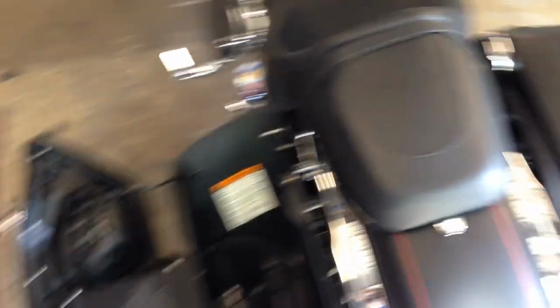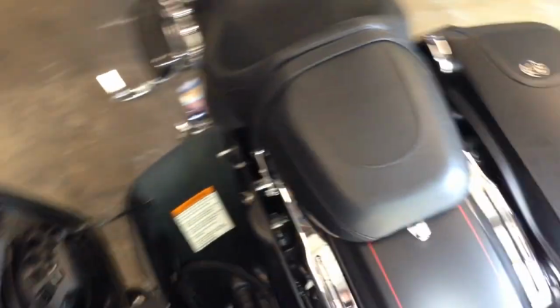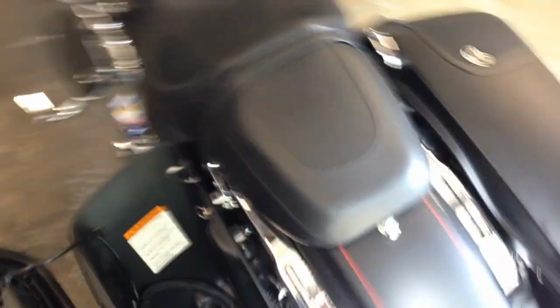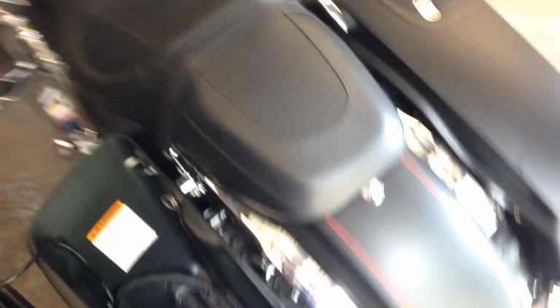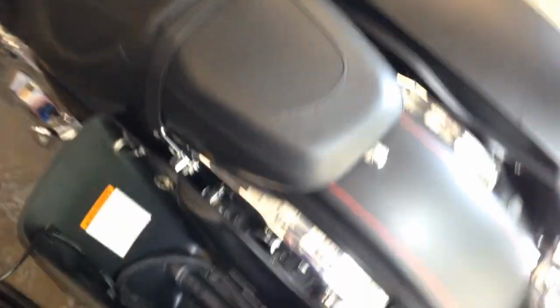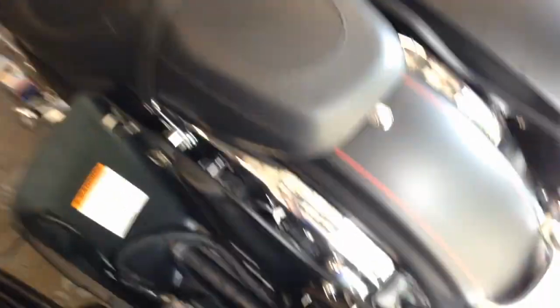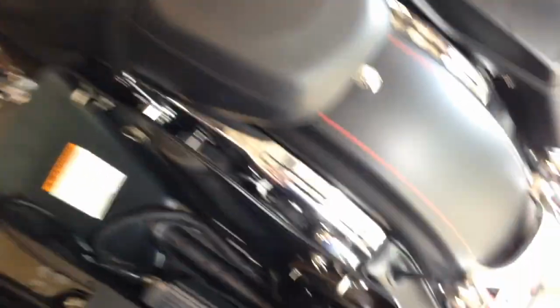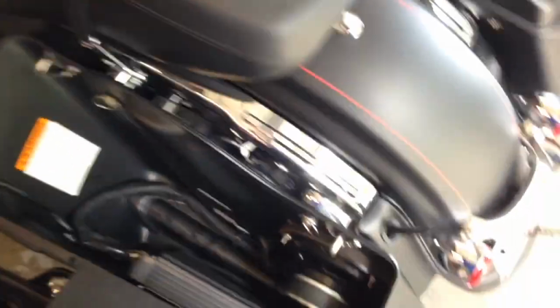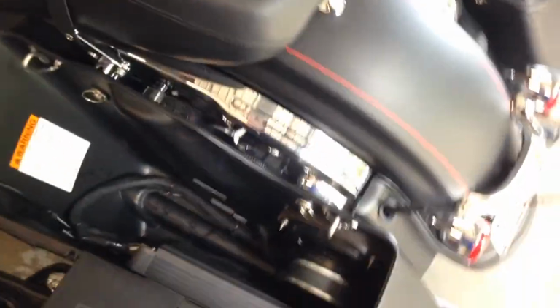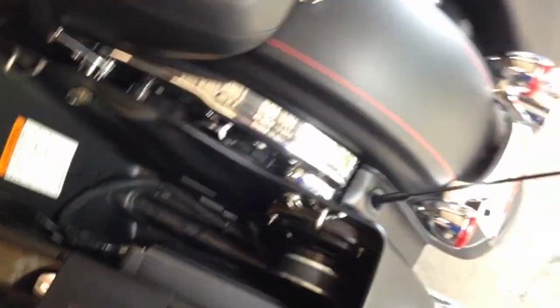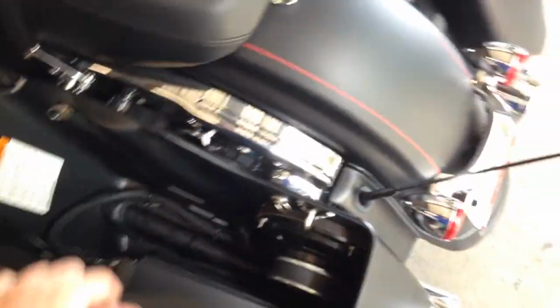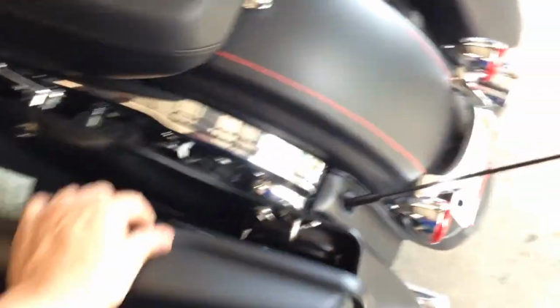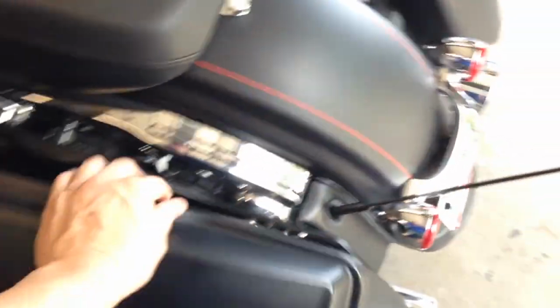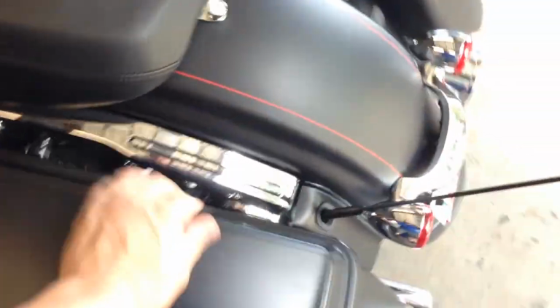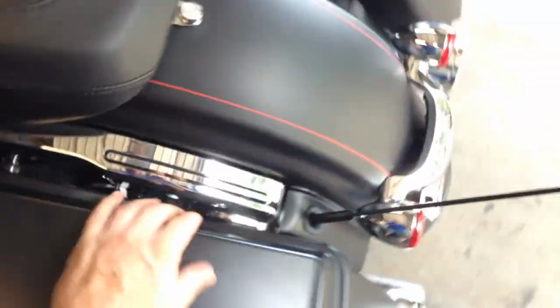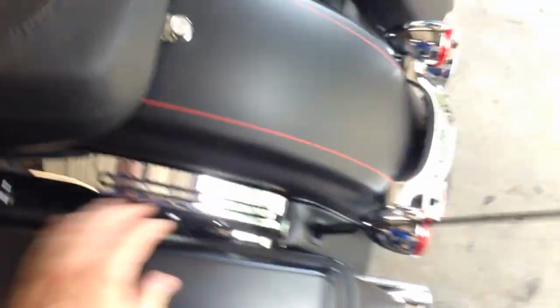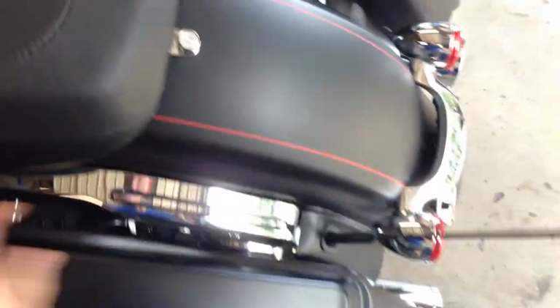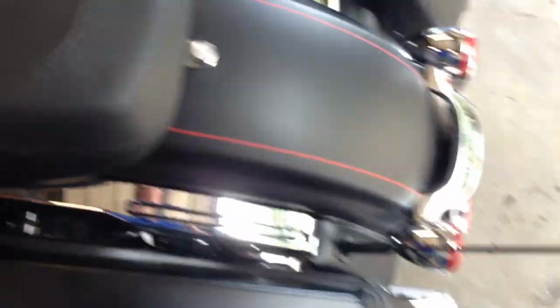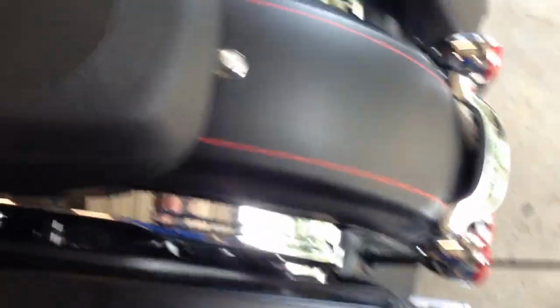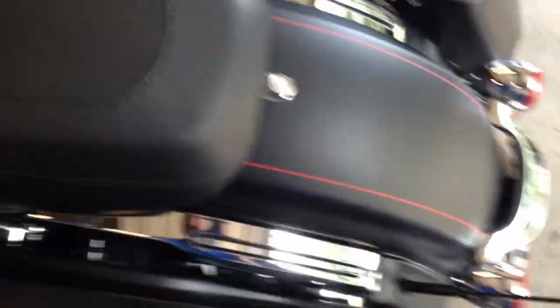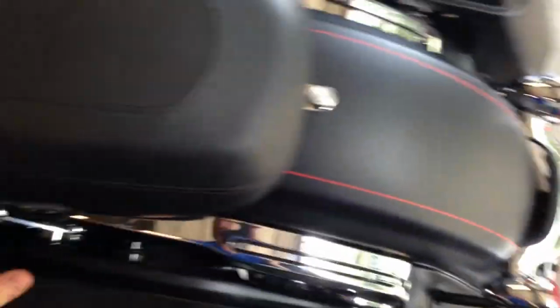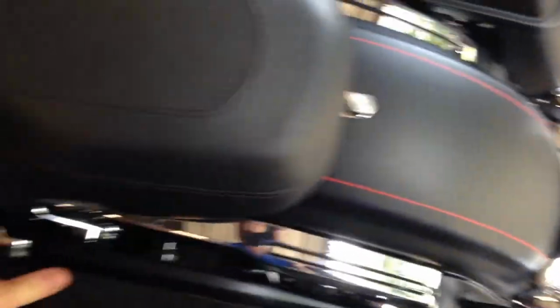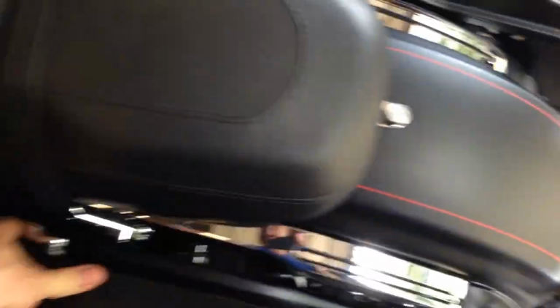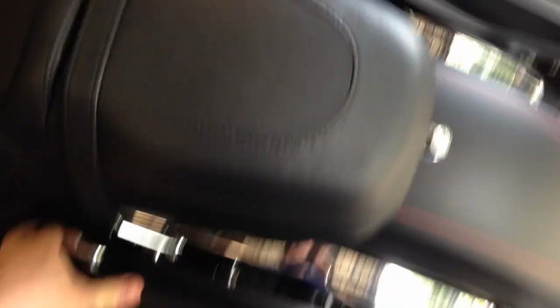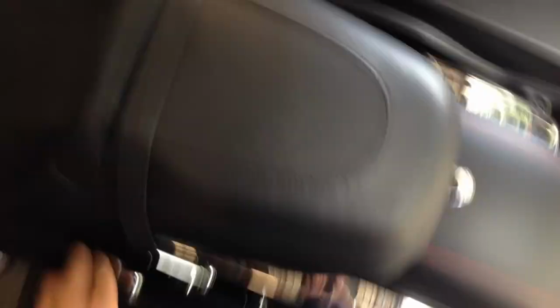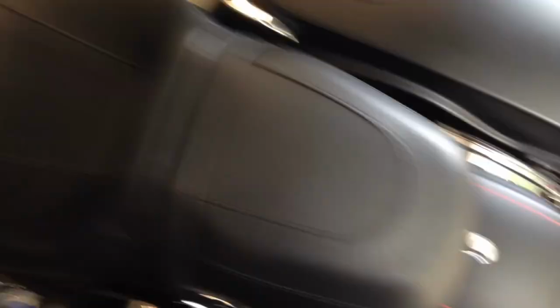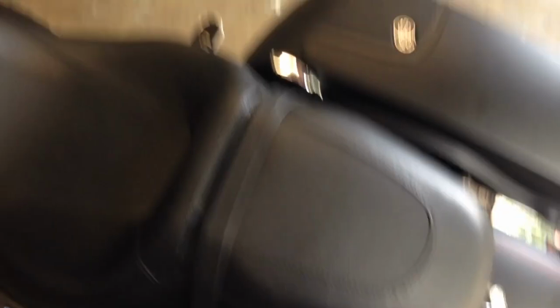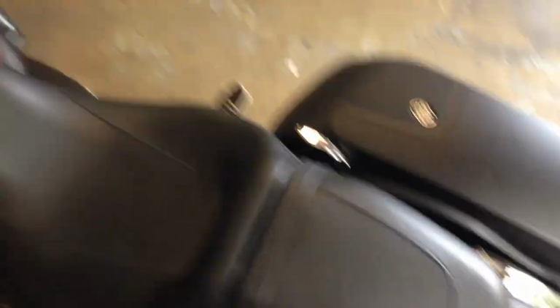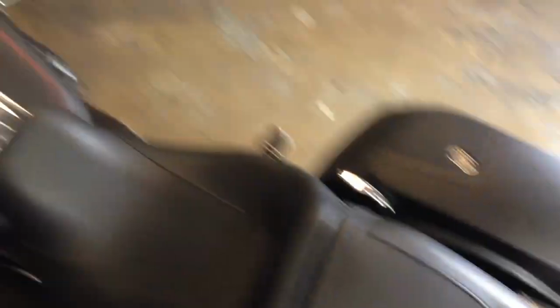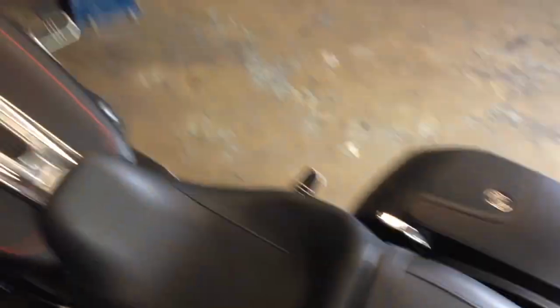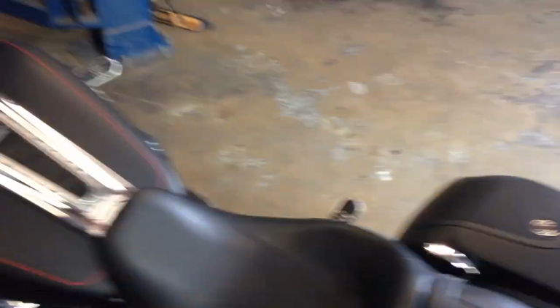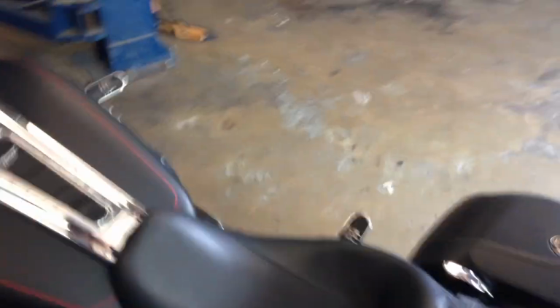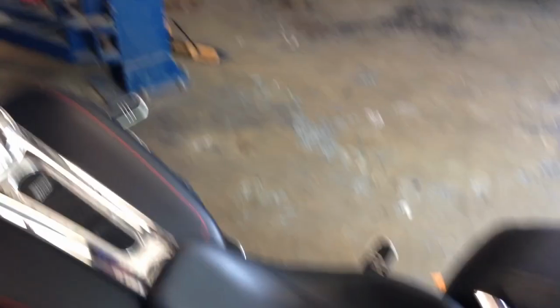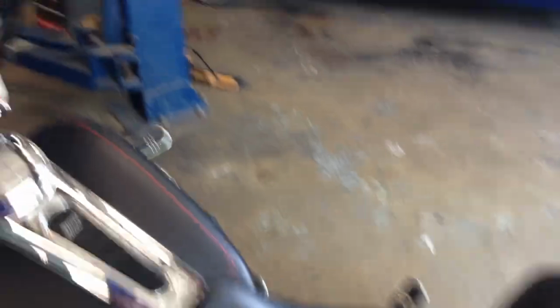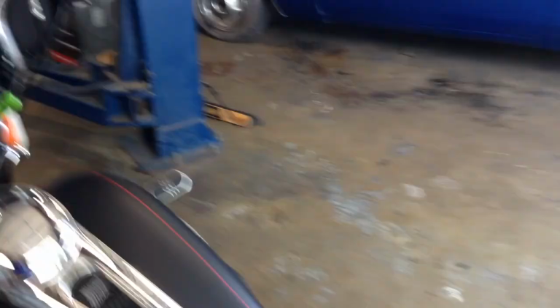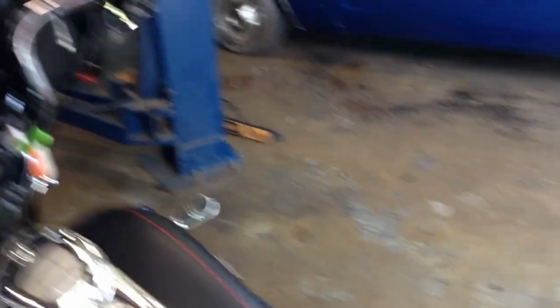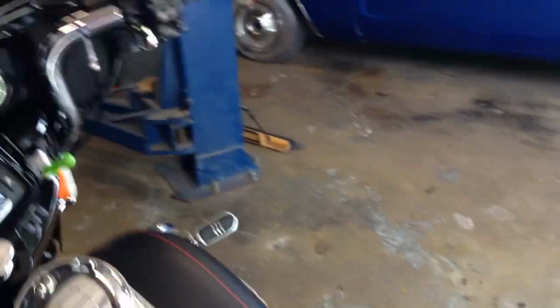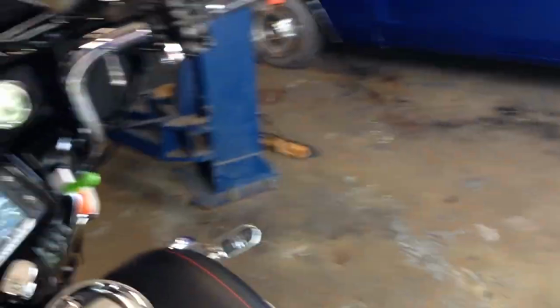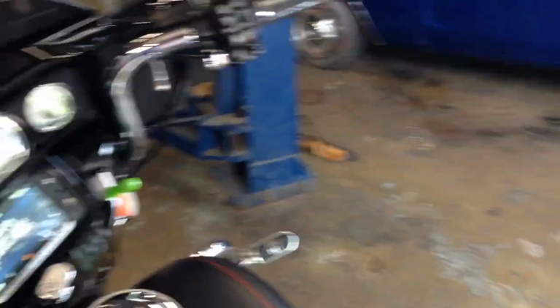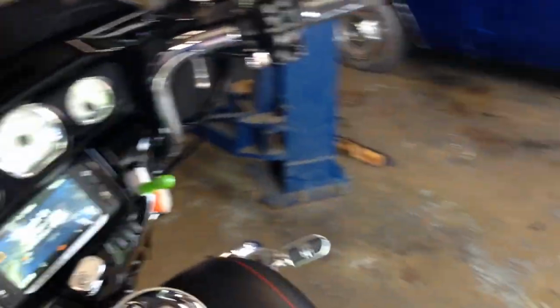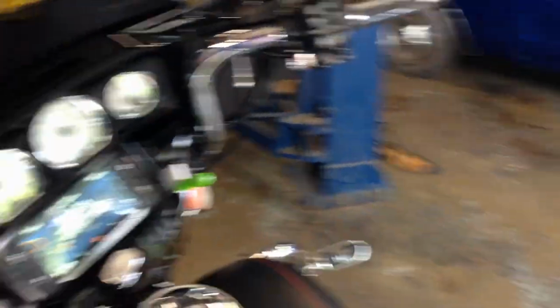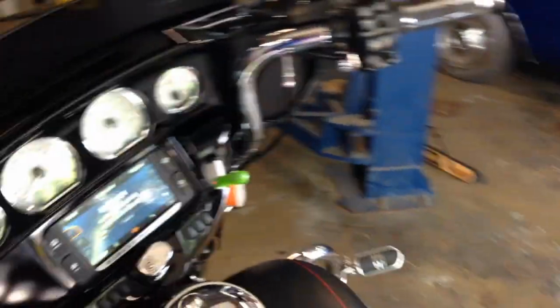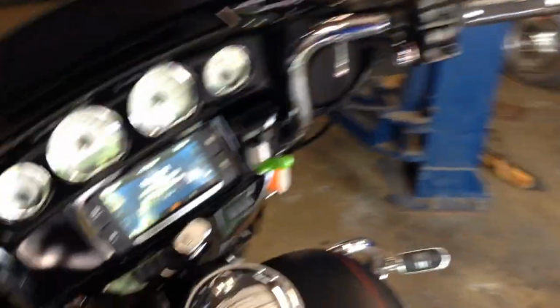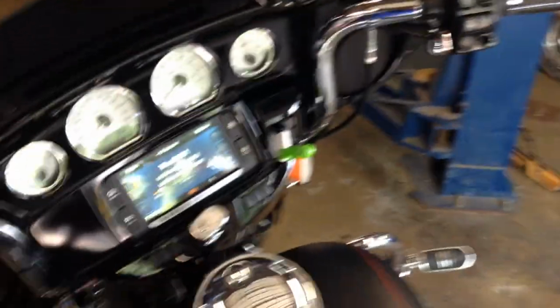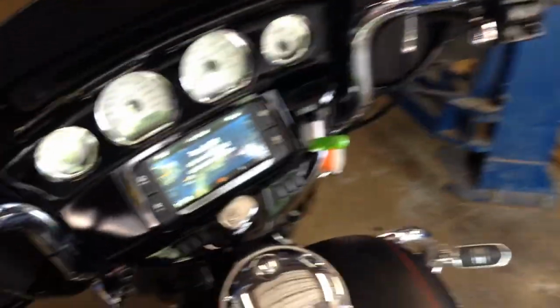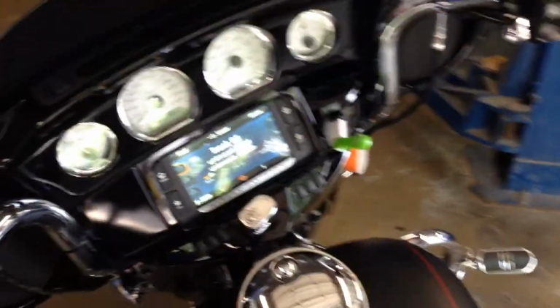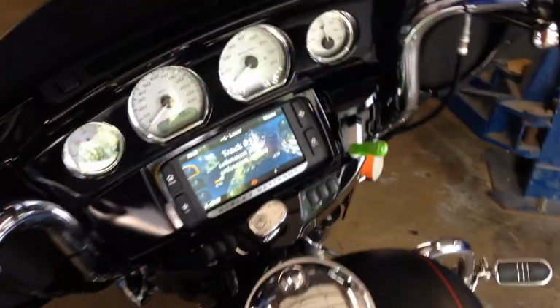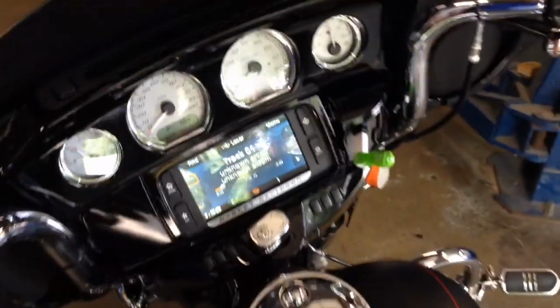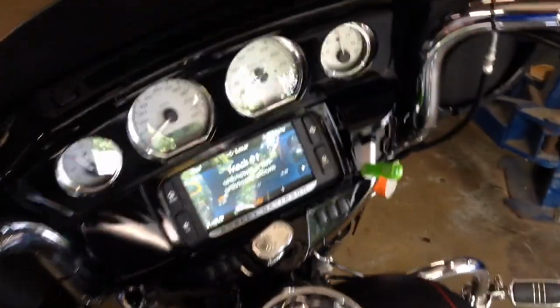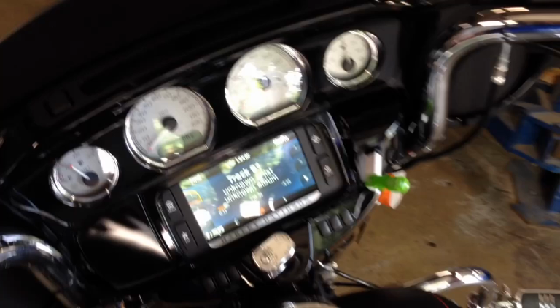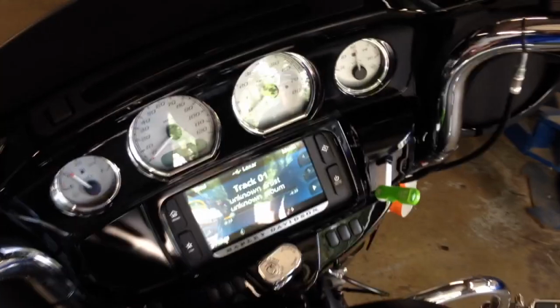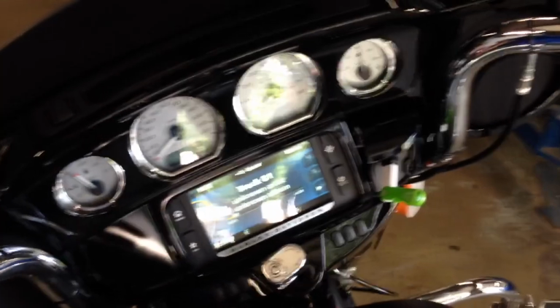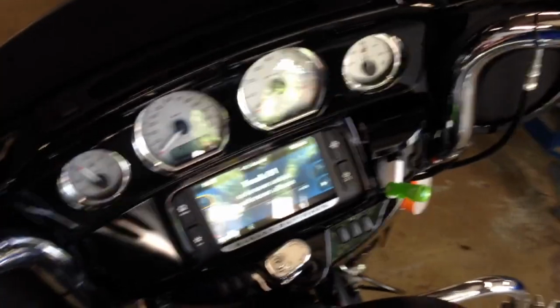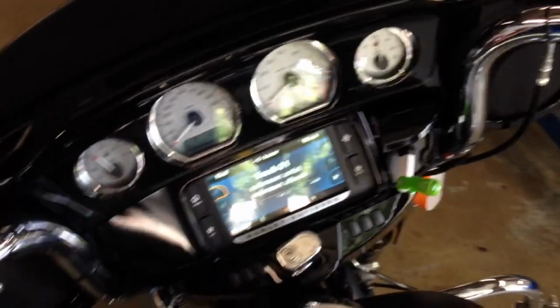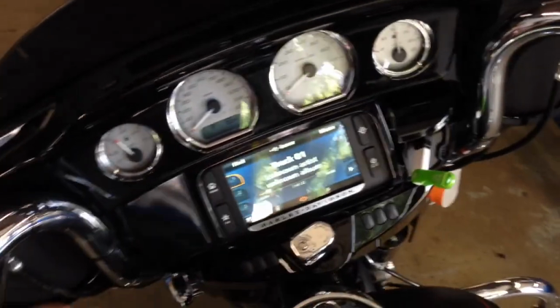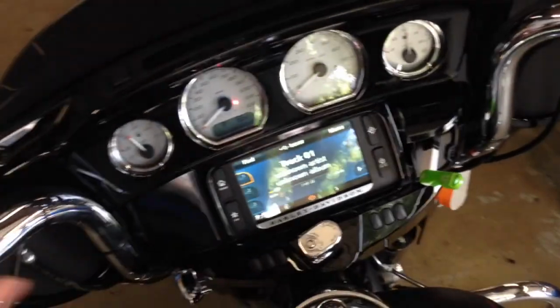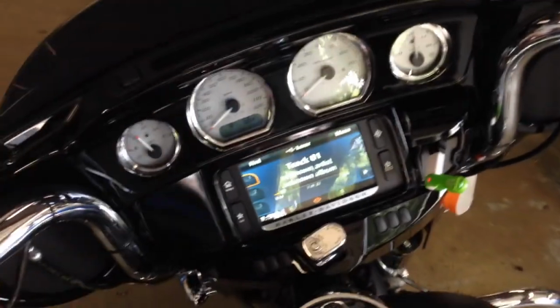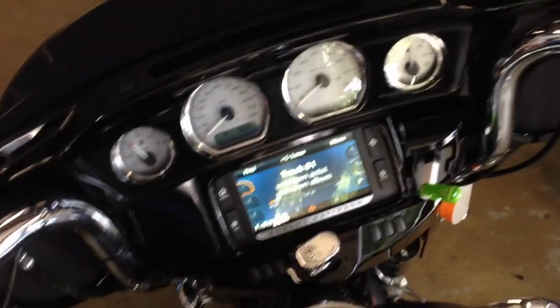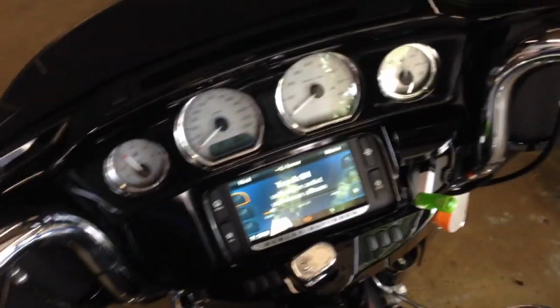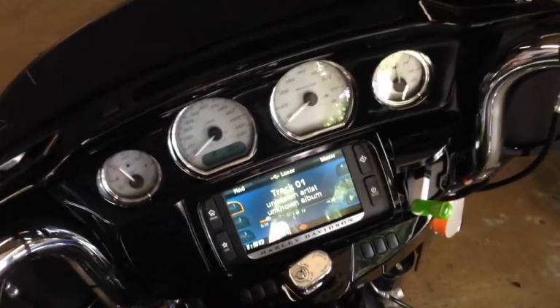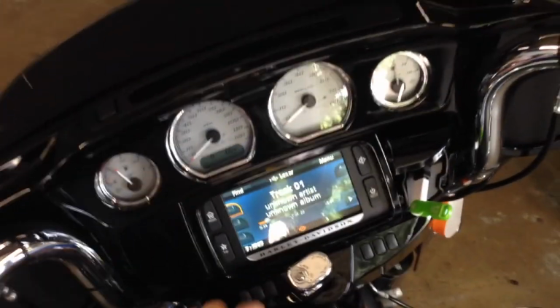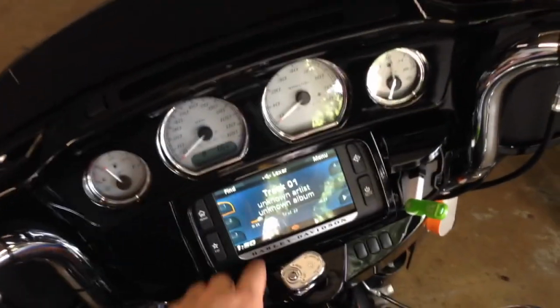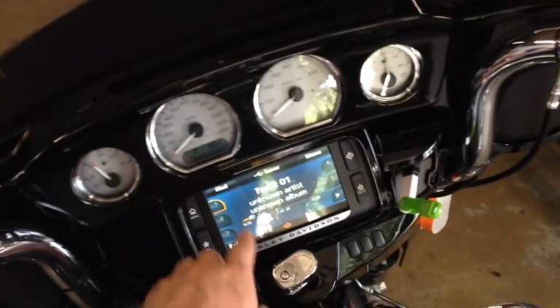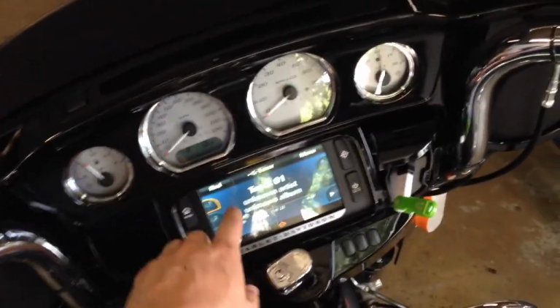But yeah, this thing actually sounds awesome and cranks. Let me see if I can get a track going here.